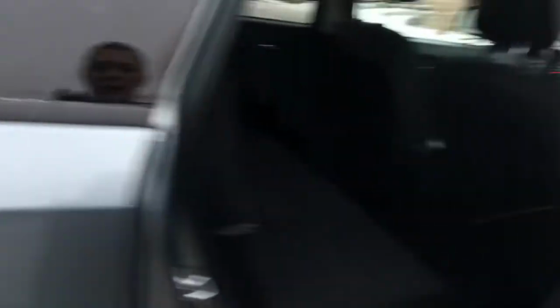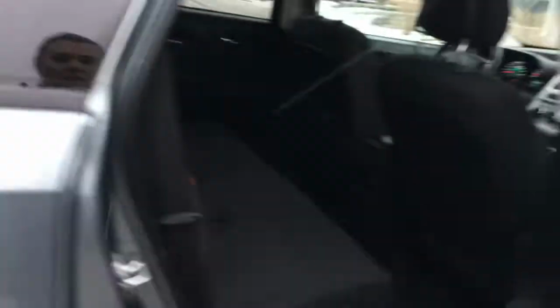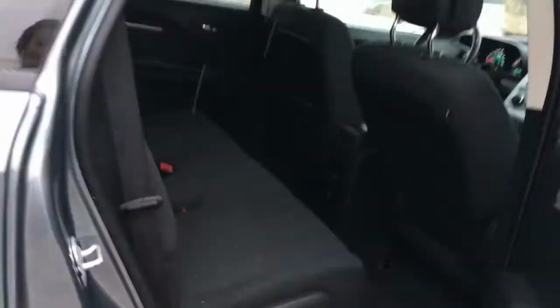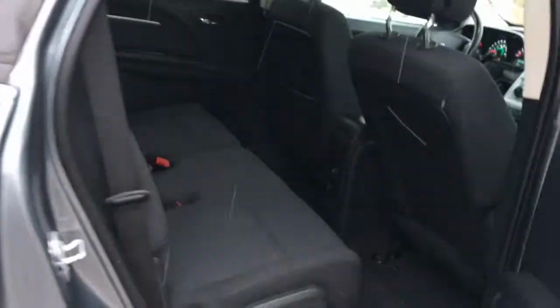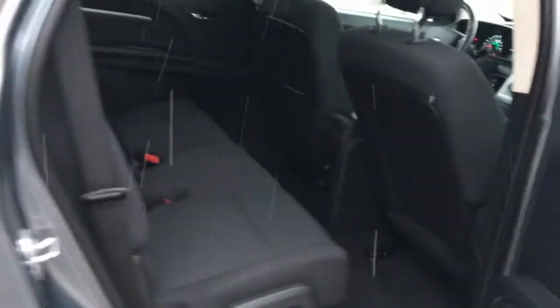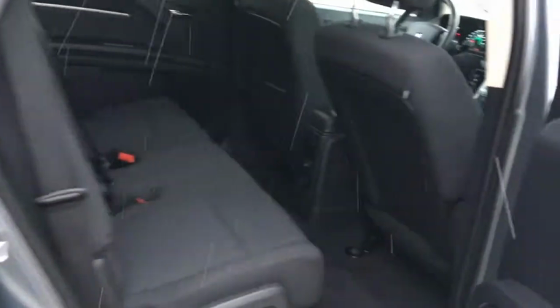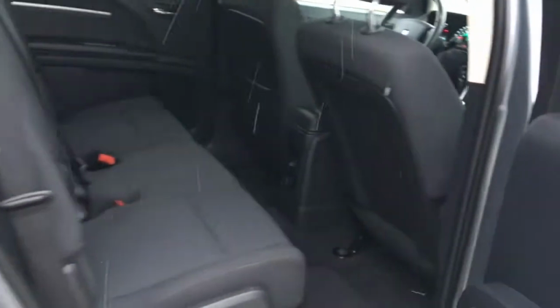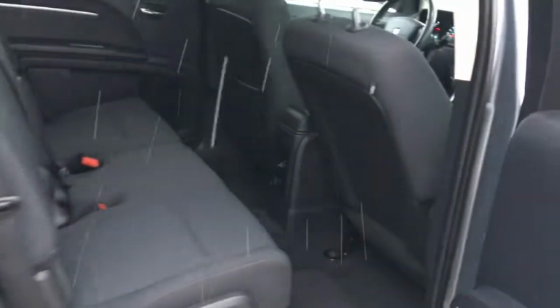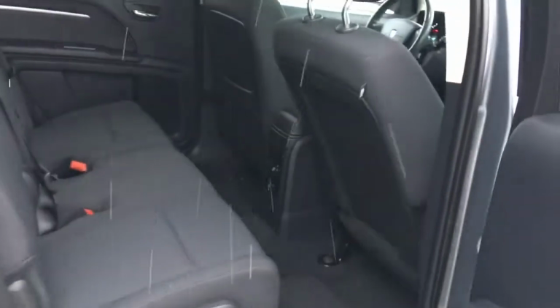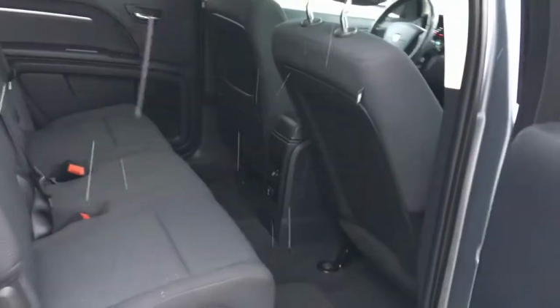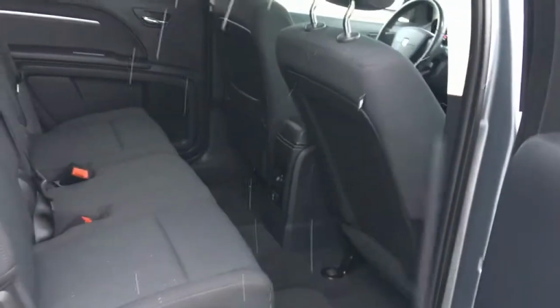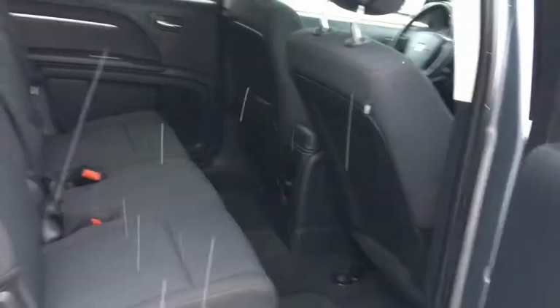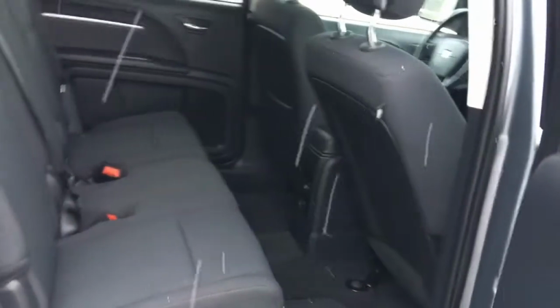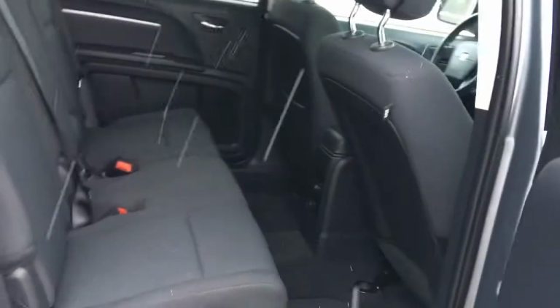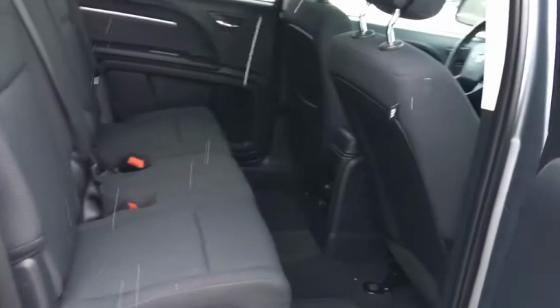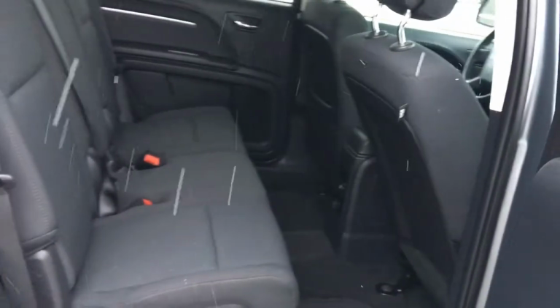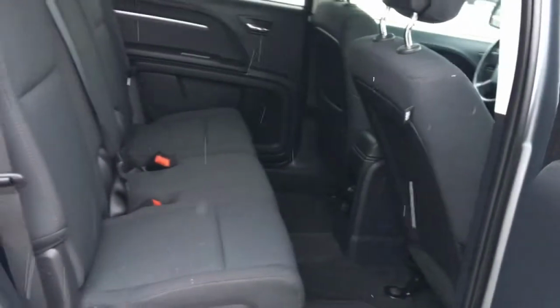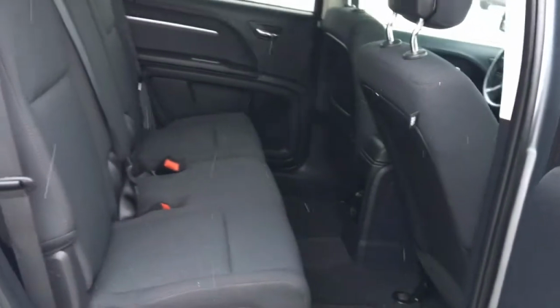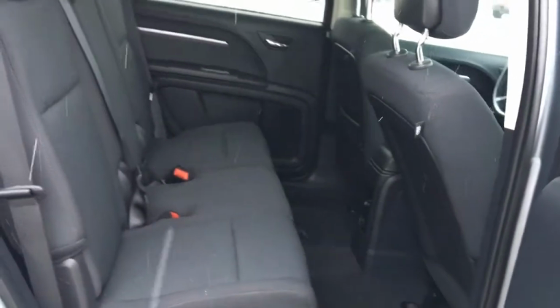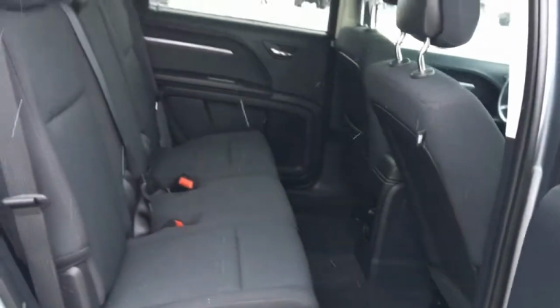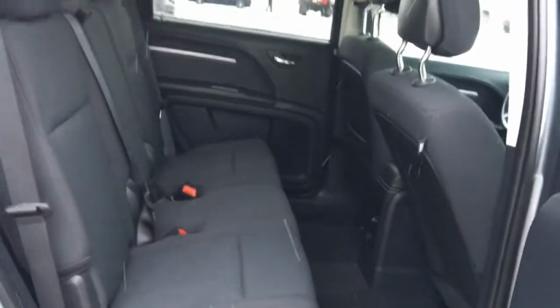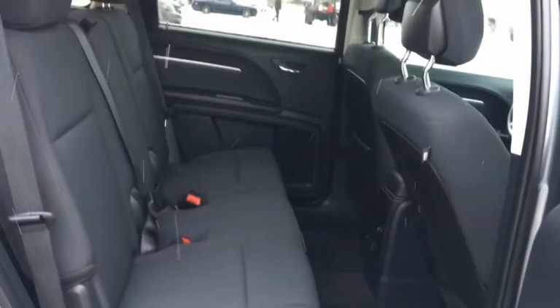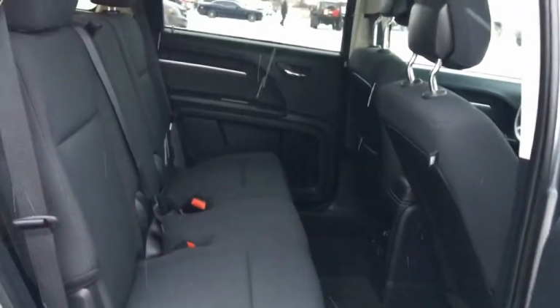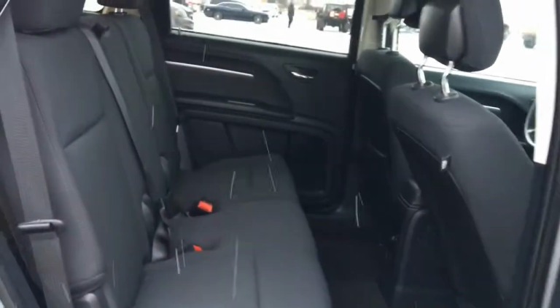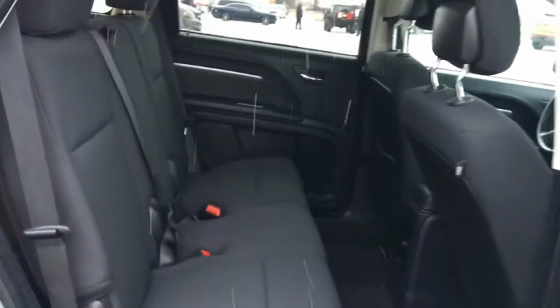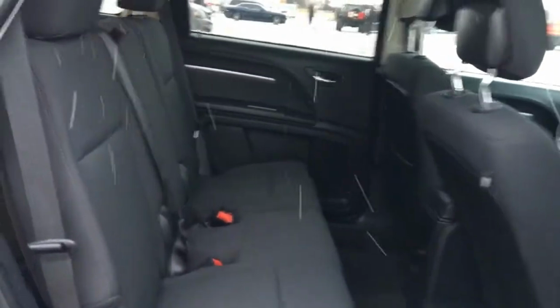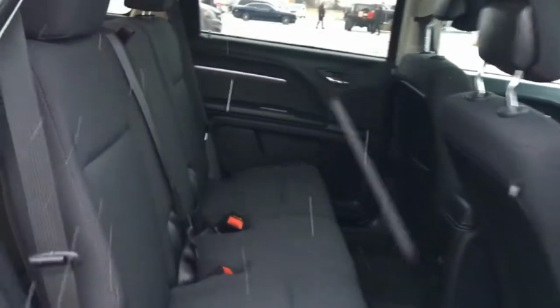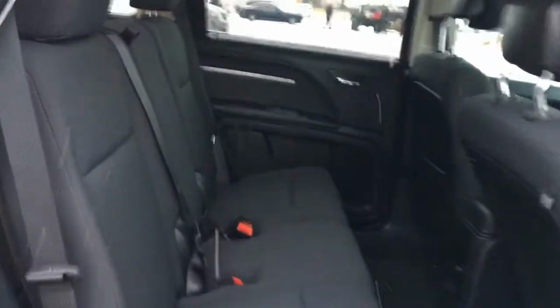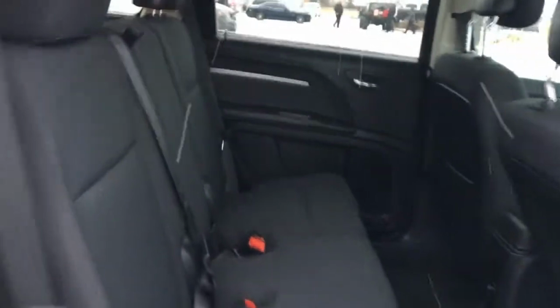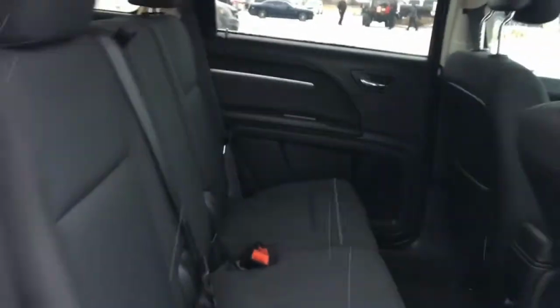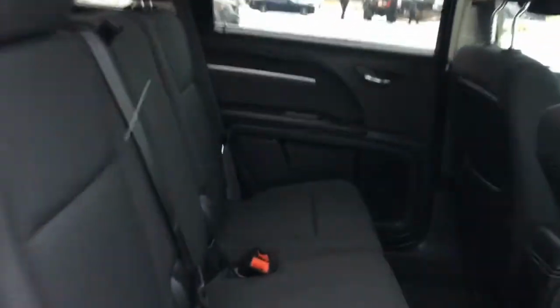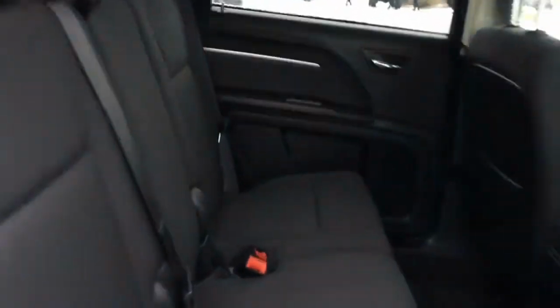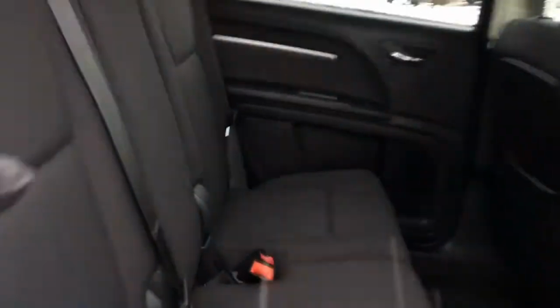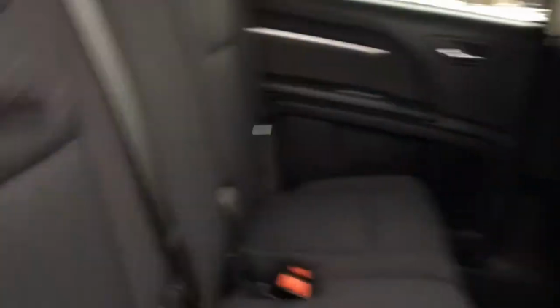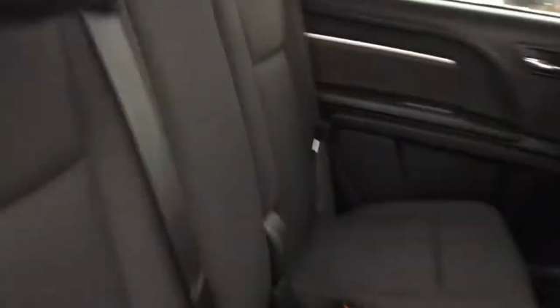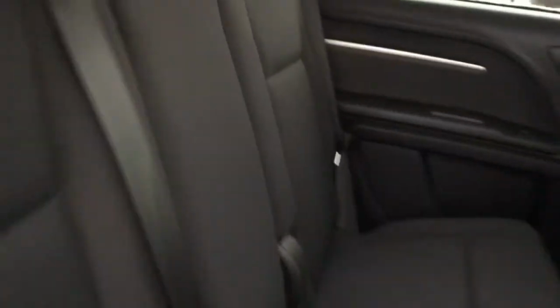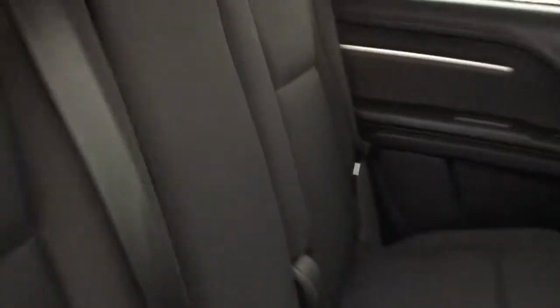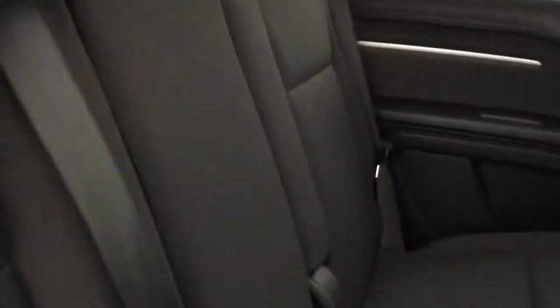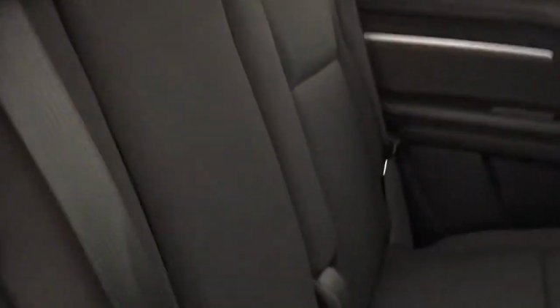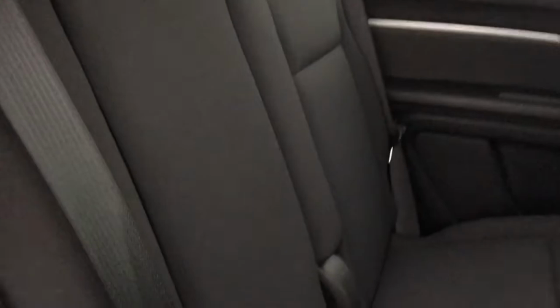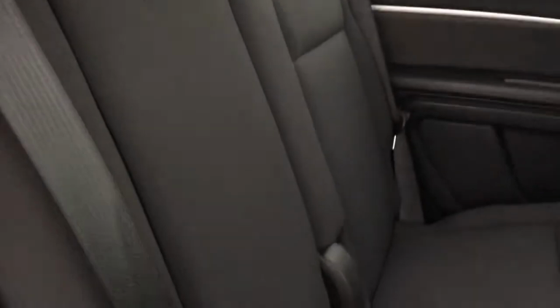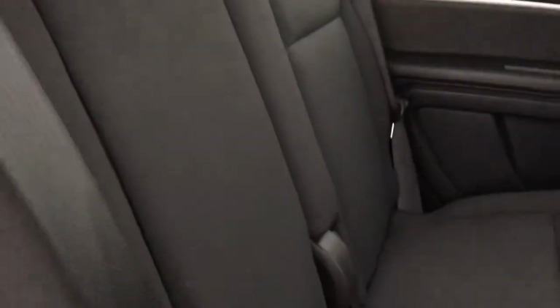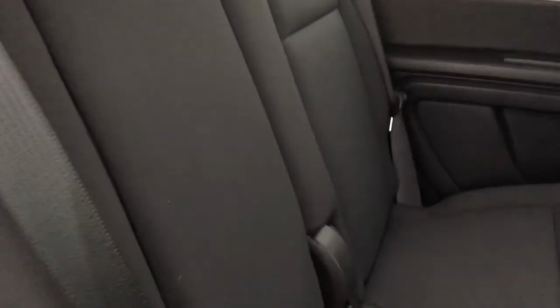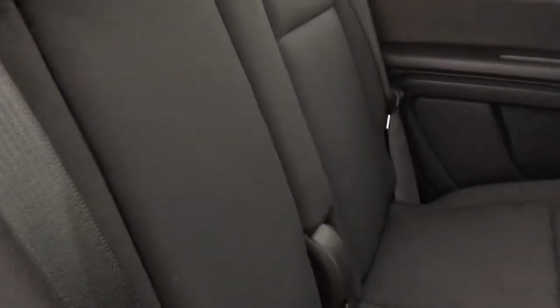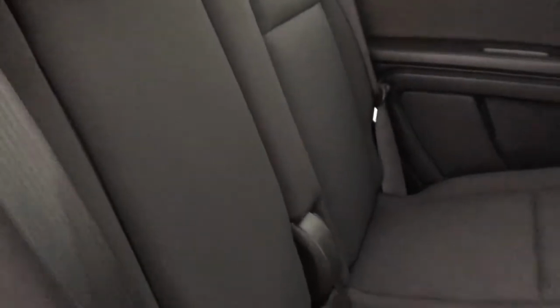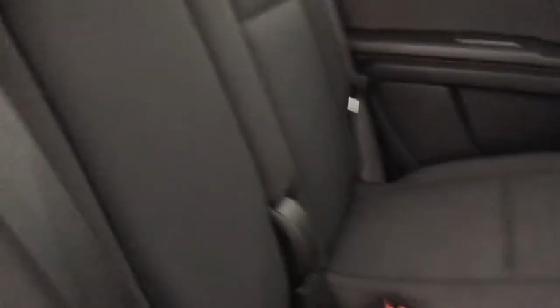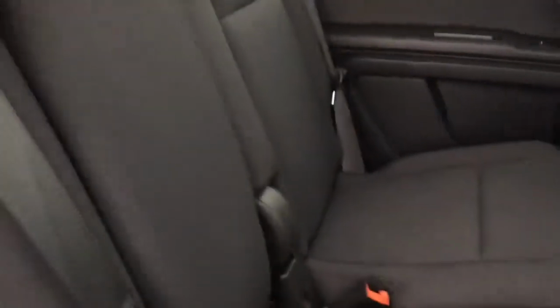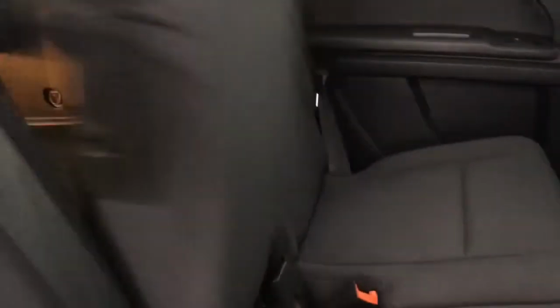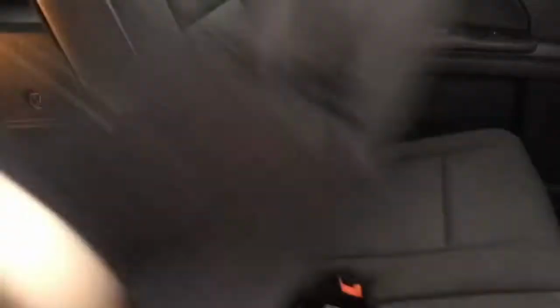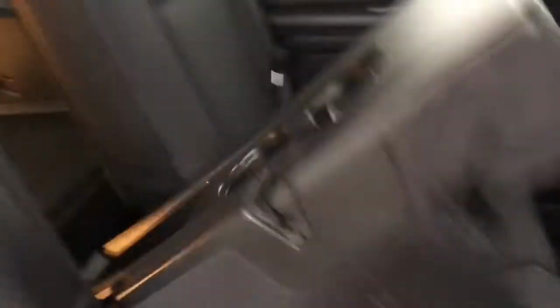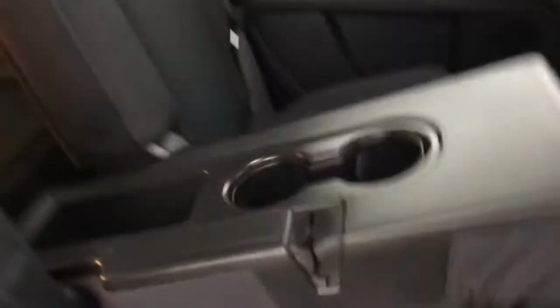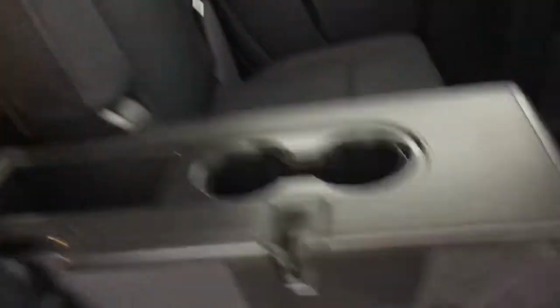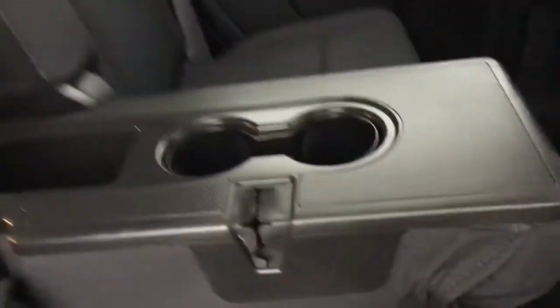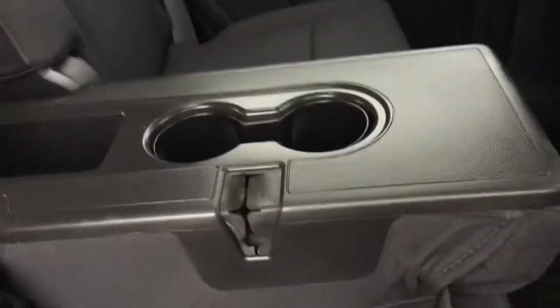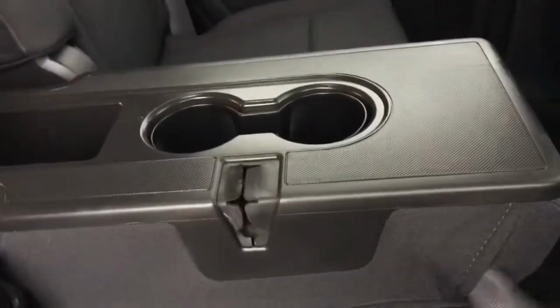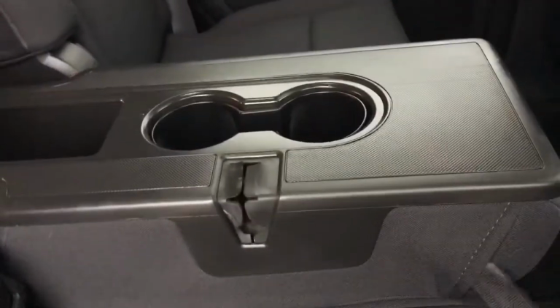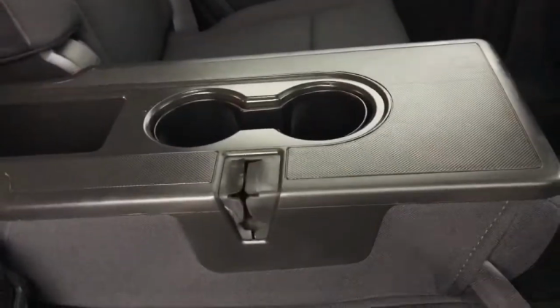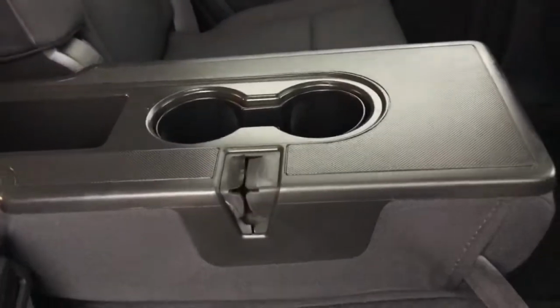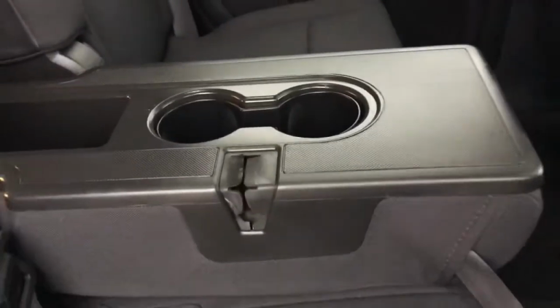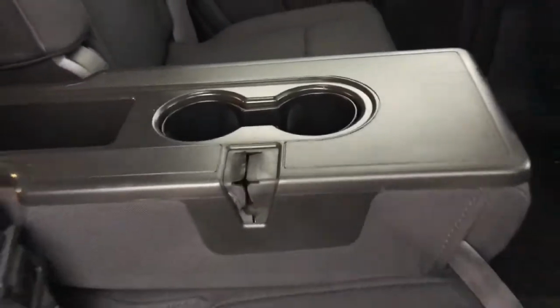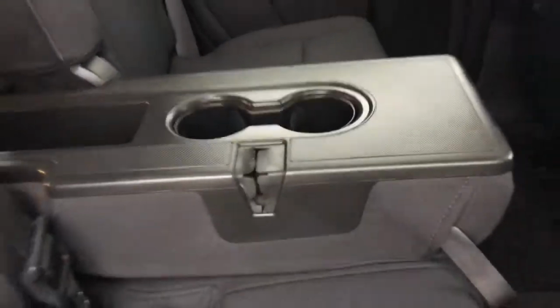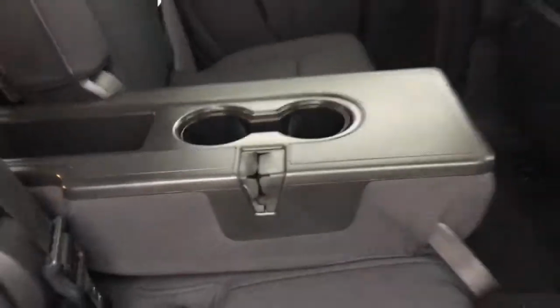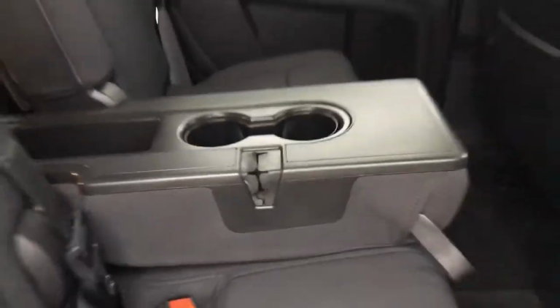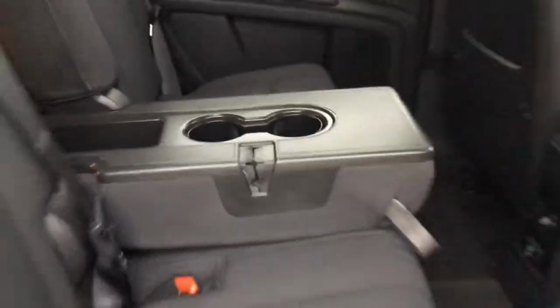Taking another peek in the back here, the middle seat does fold down, just giving you those two extra cup holders.